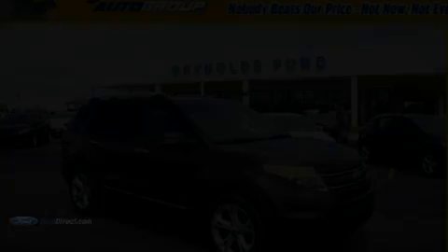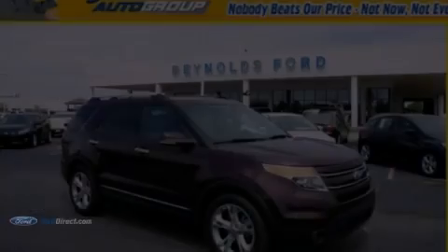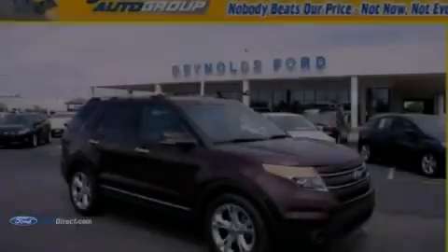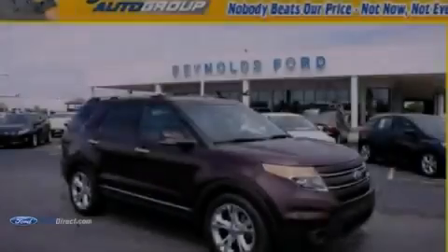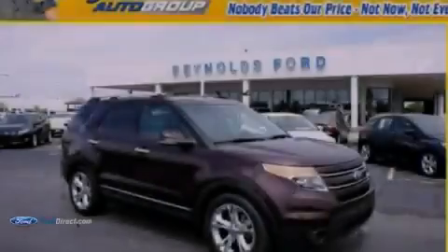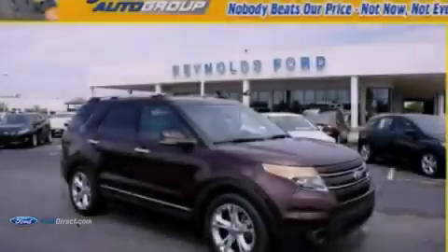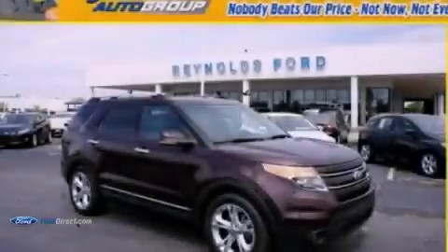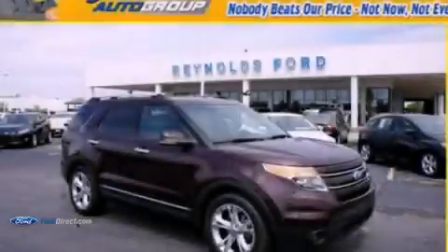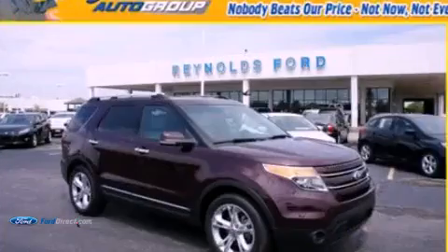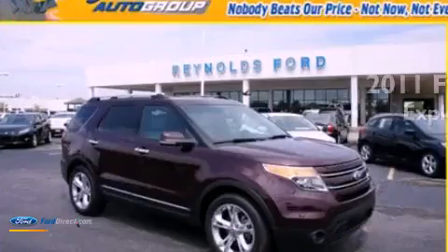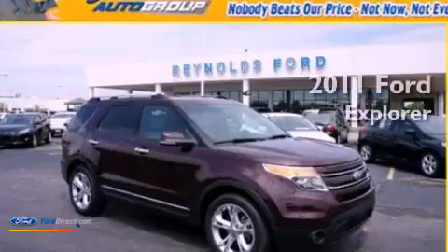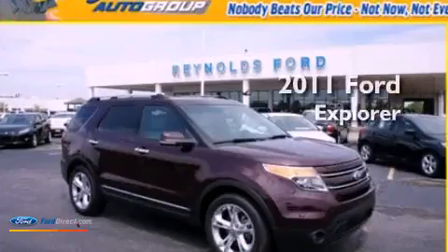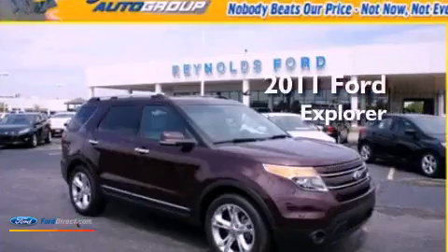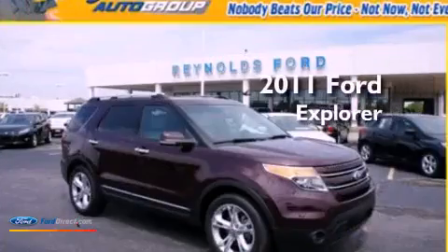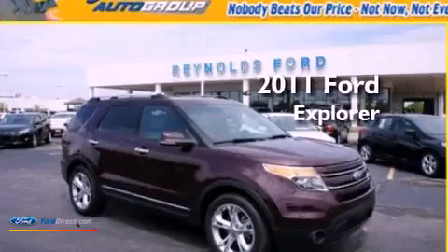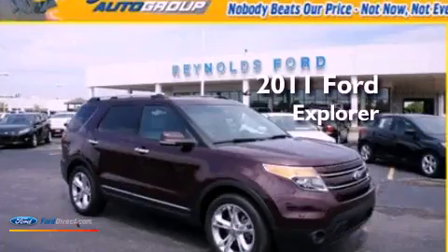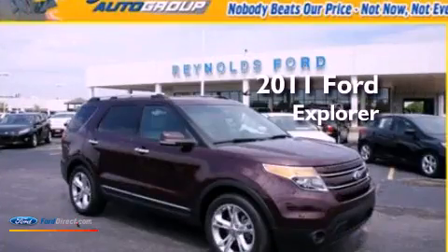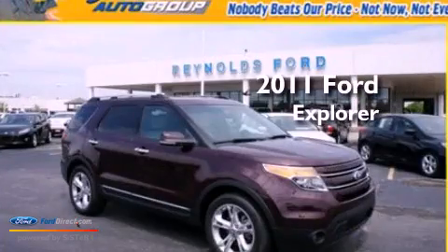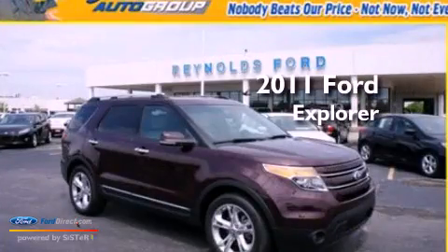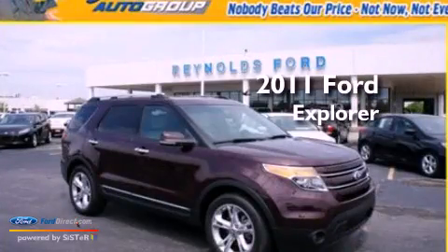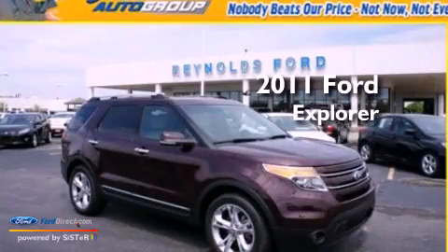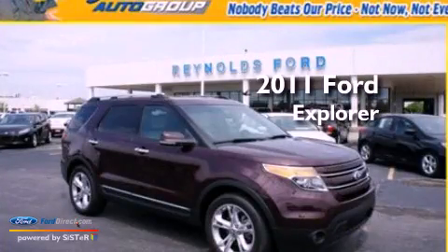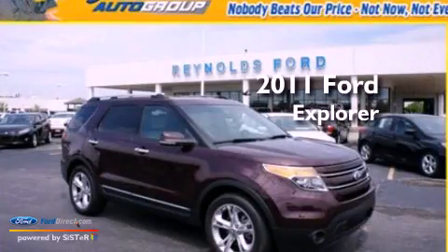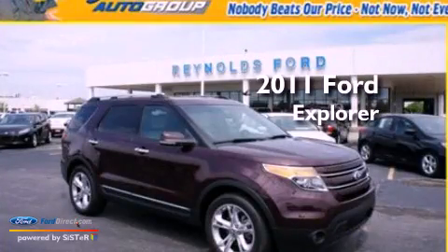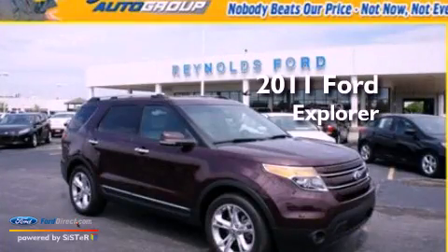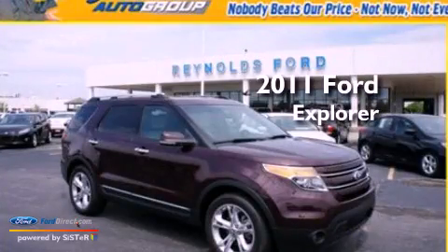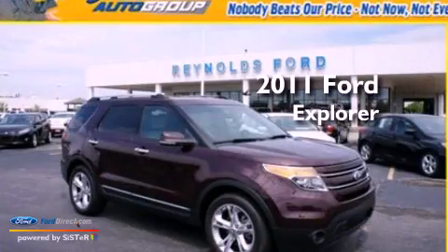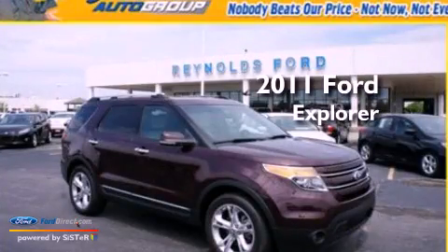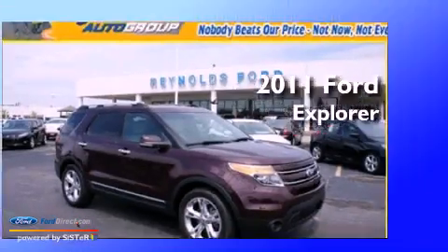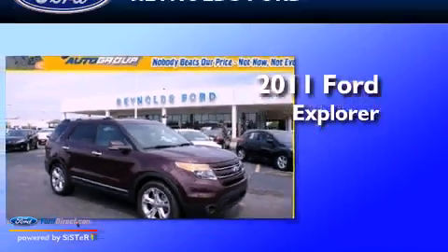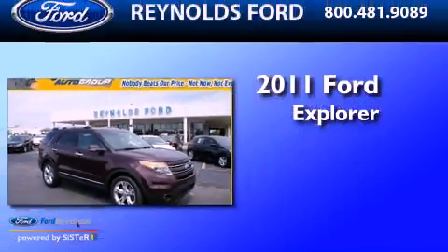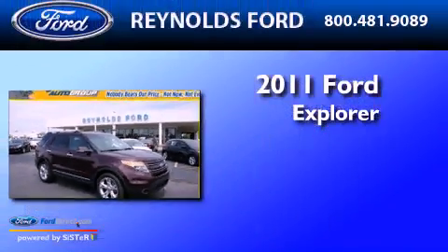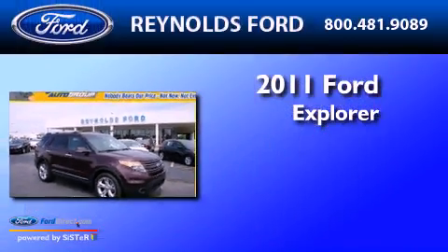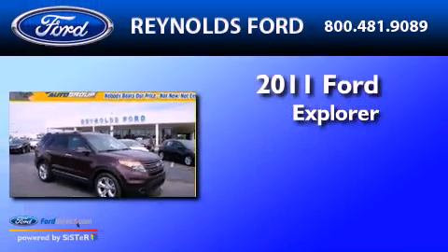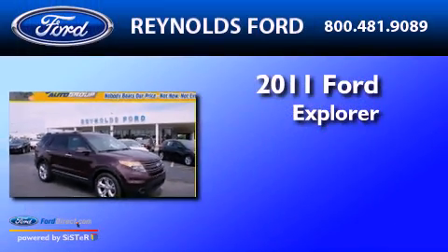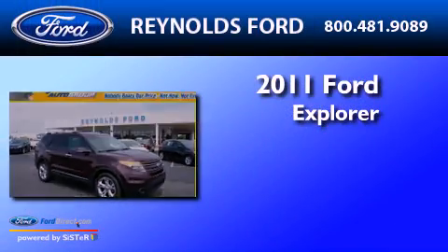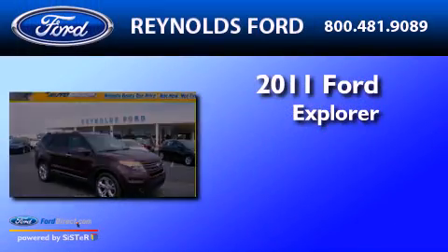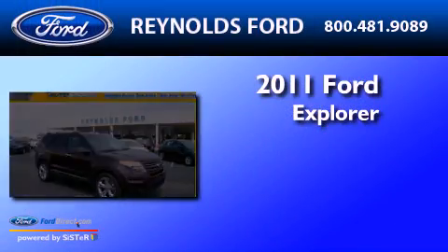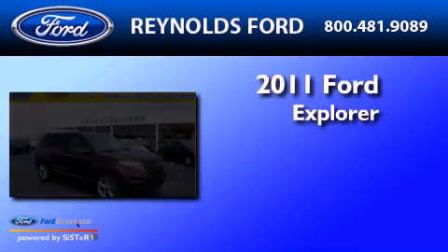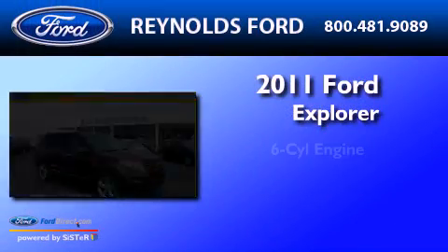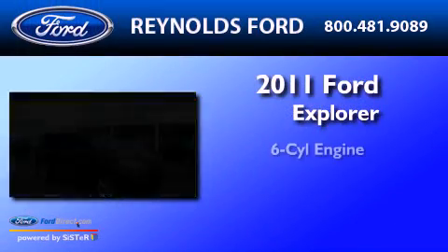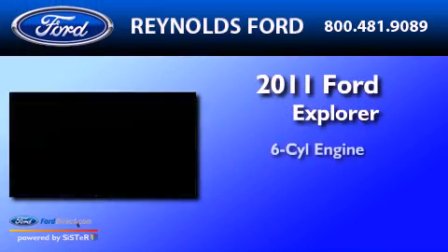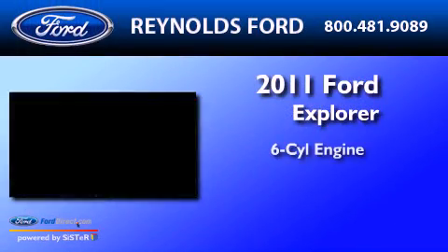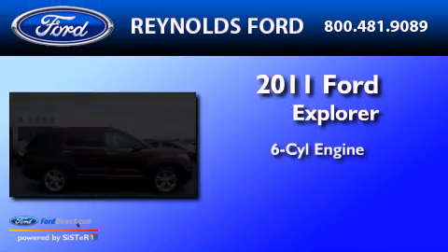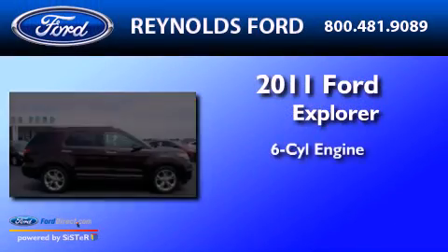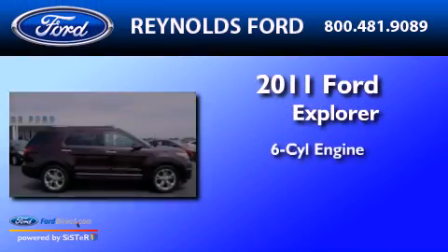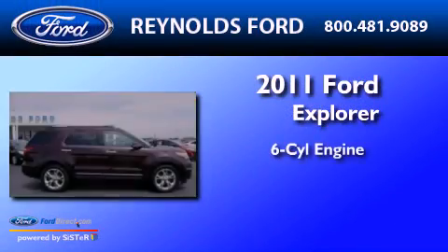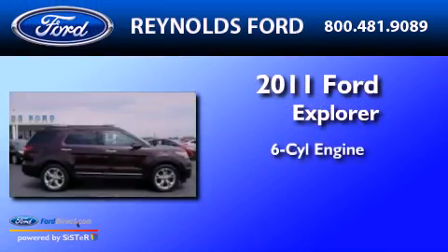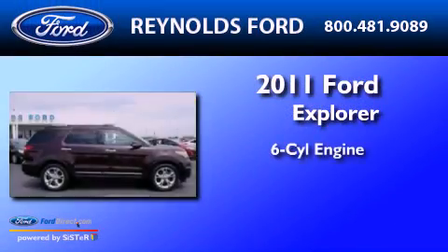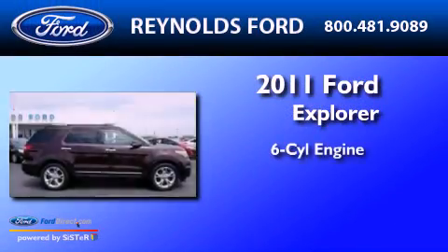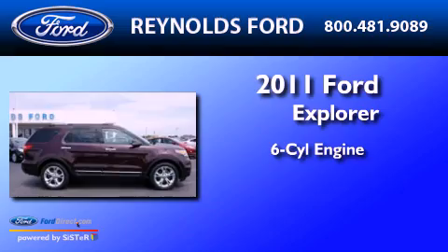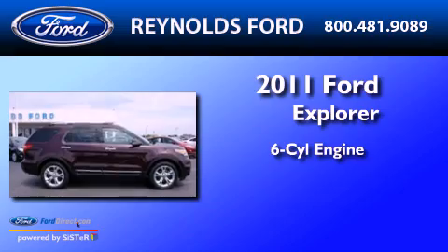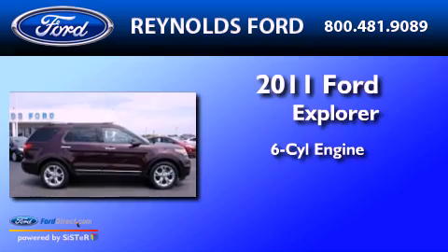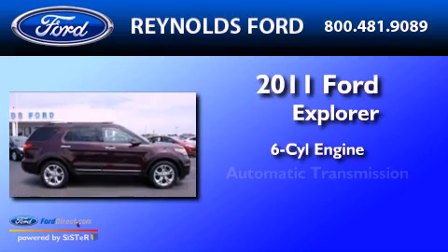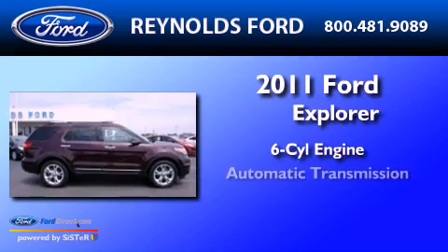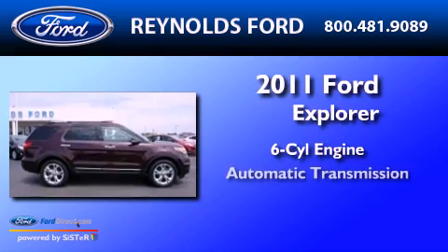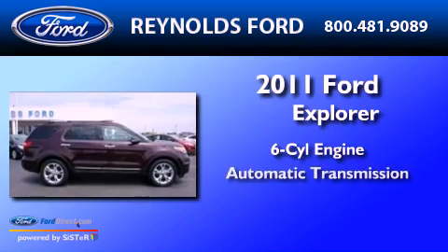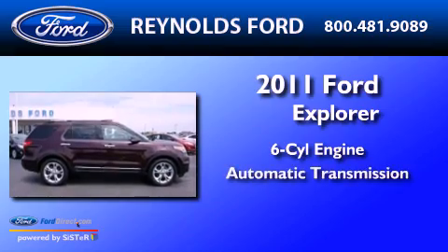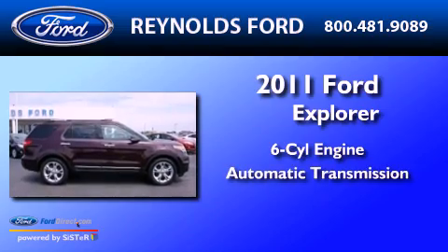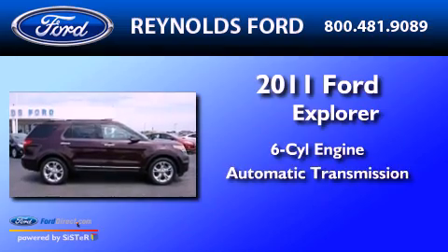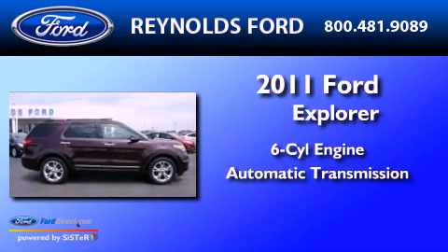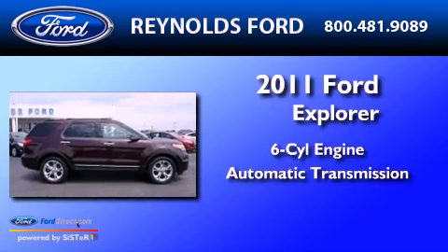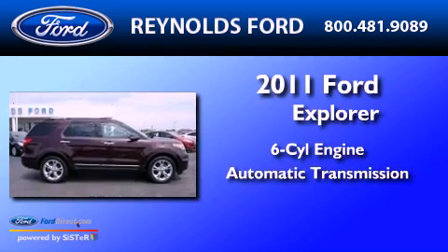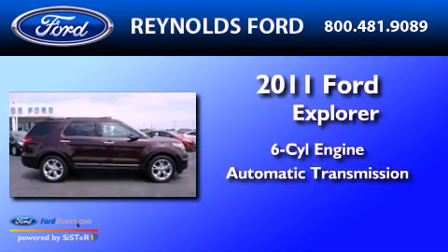This is a 2011 Ford Explorer. It has a six-cylinder engine and an automatic transmission.